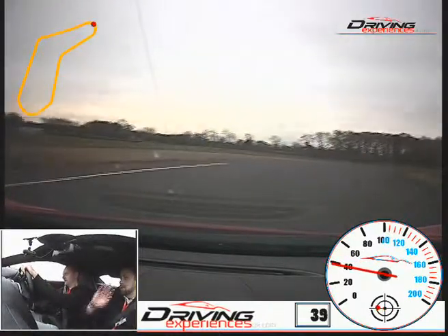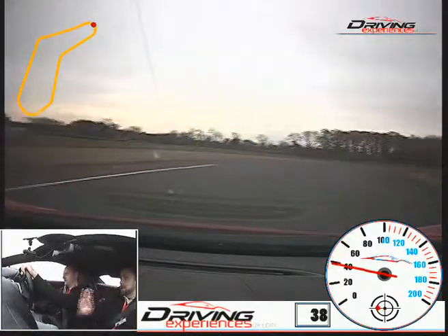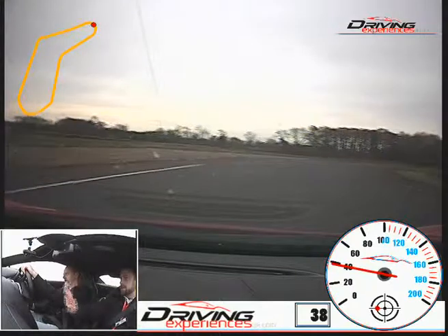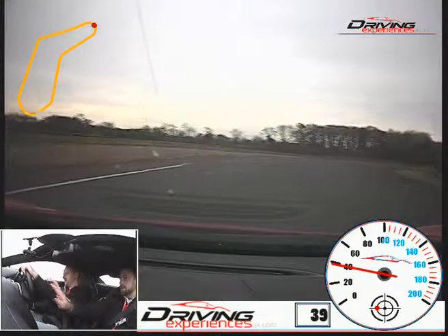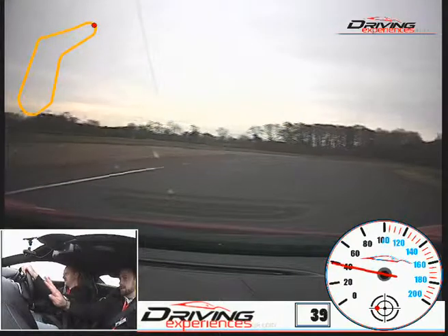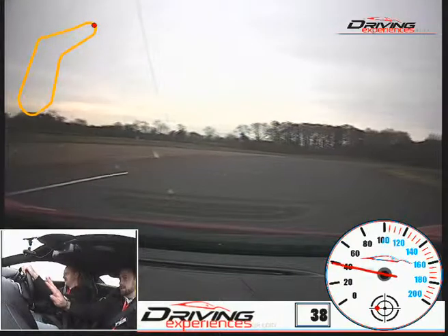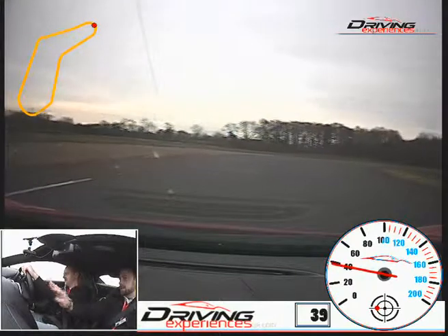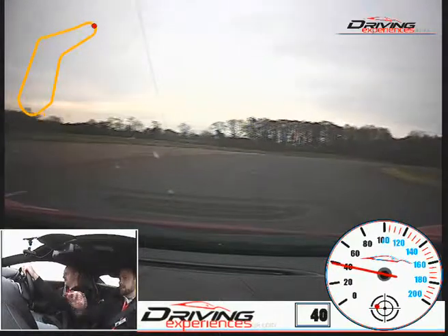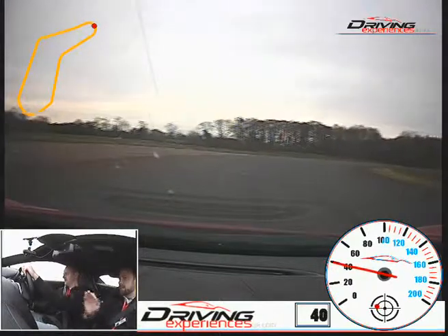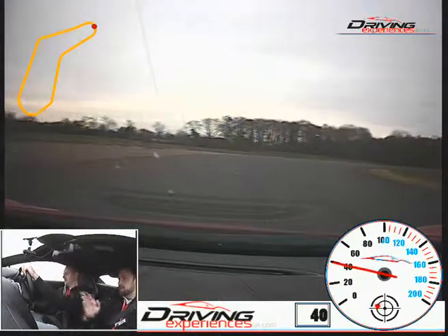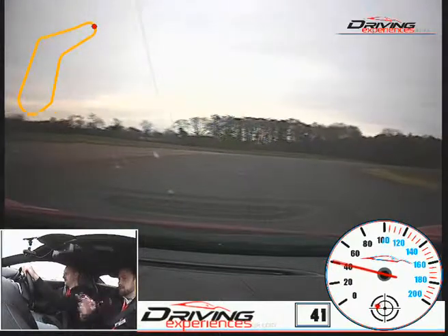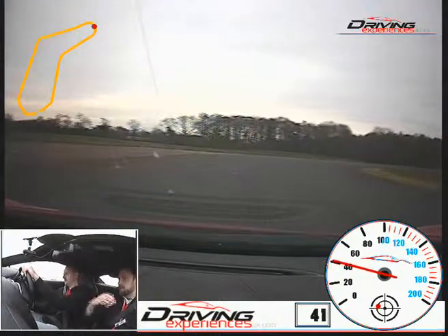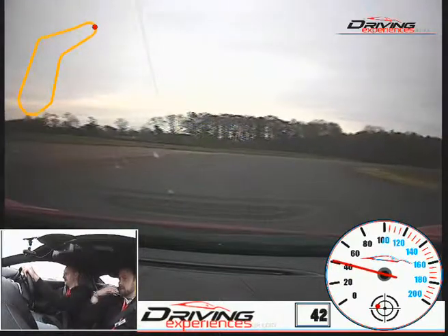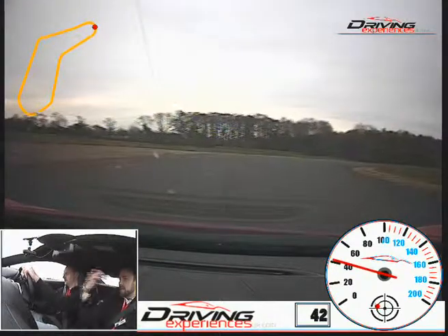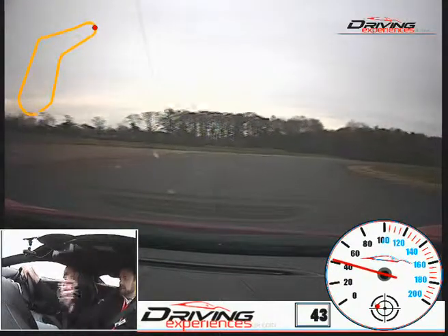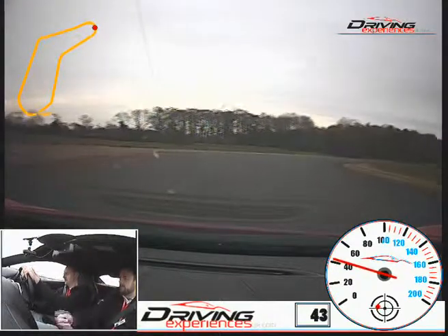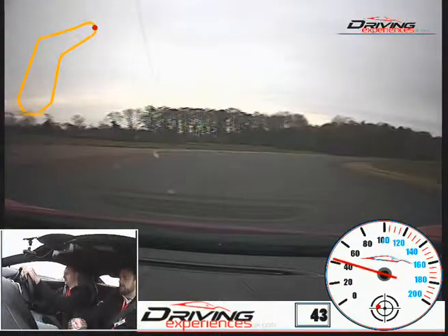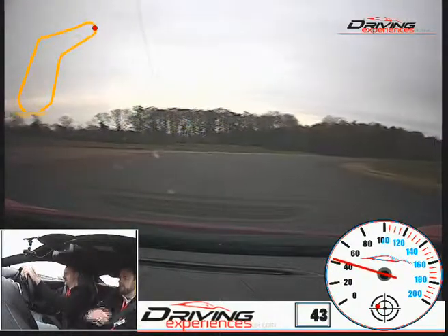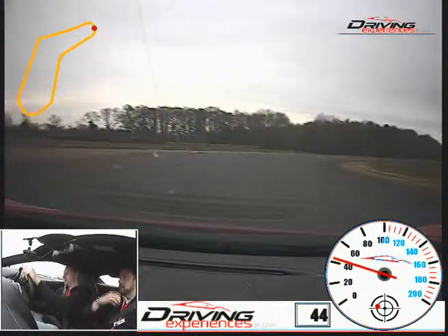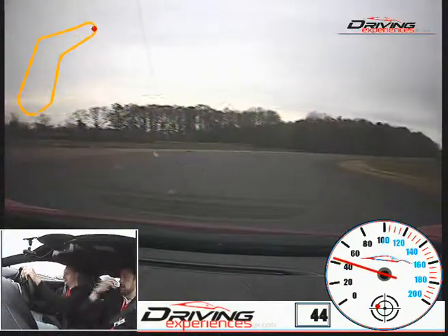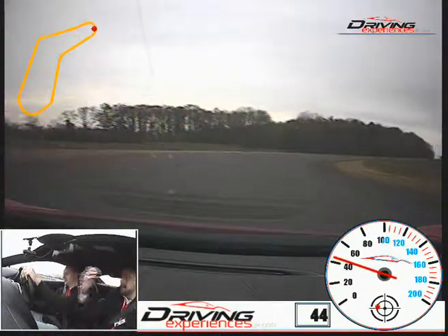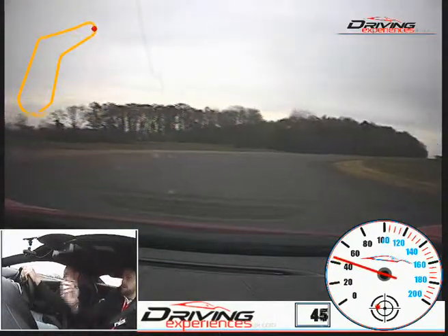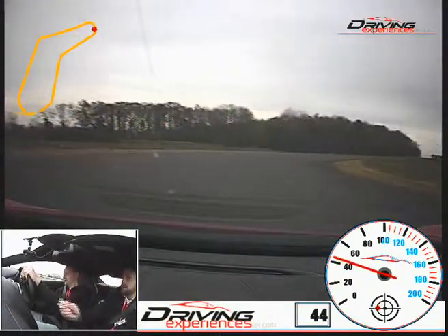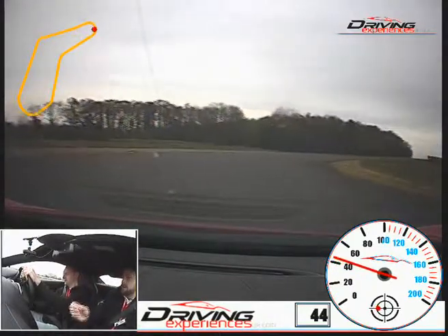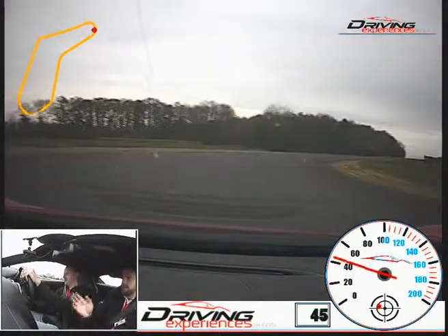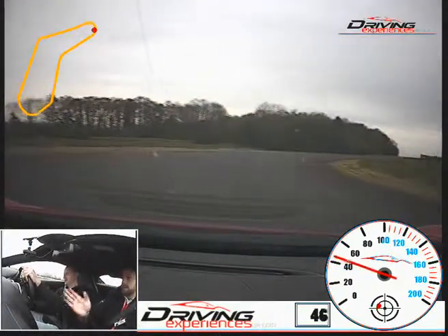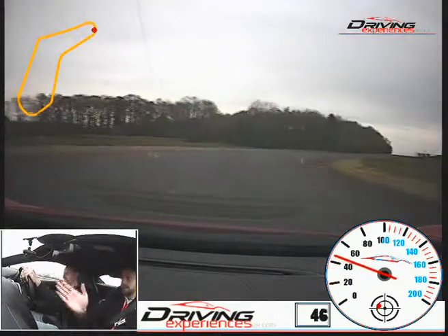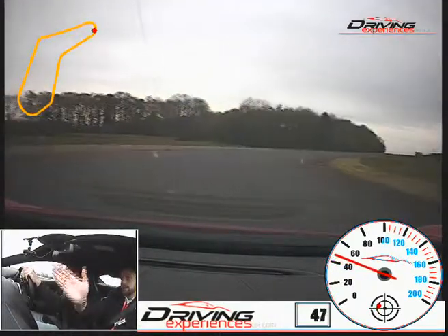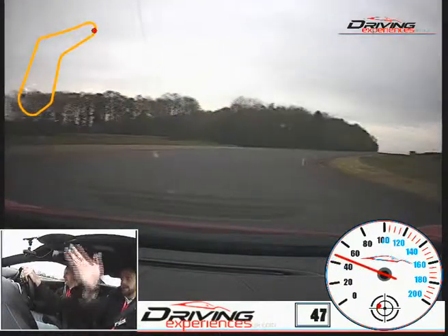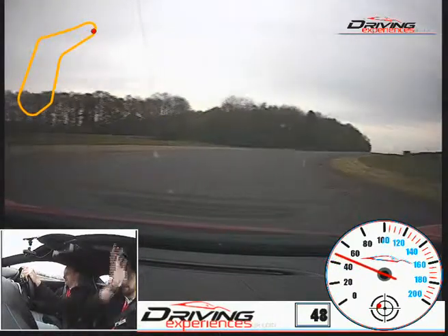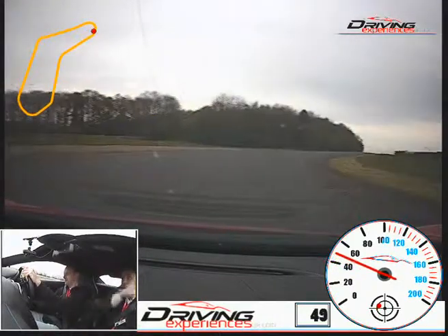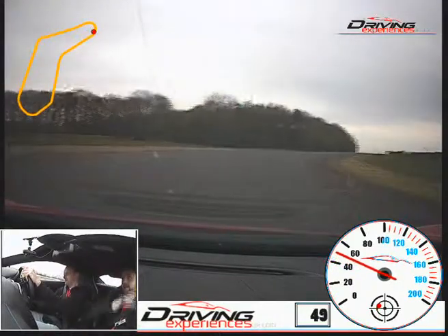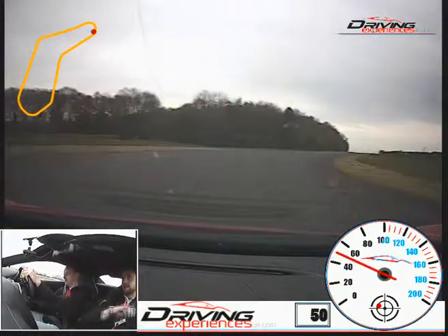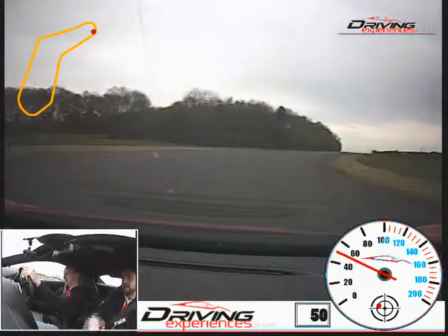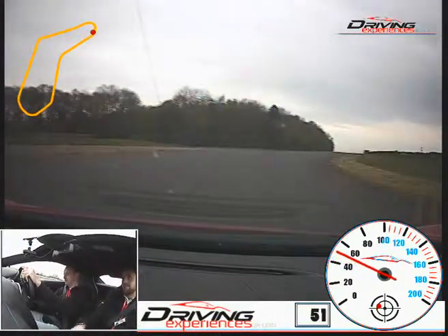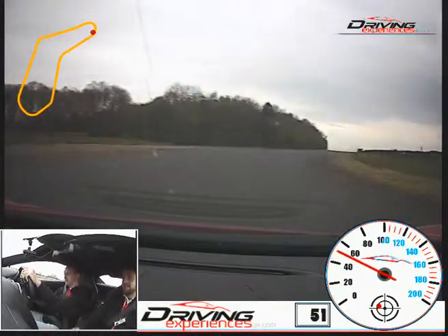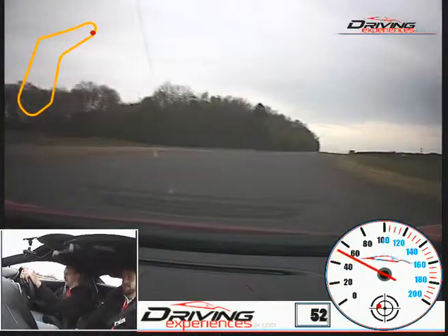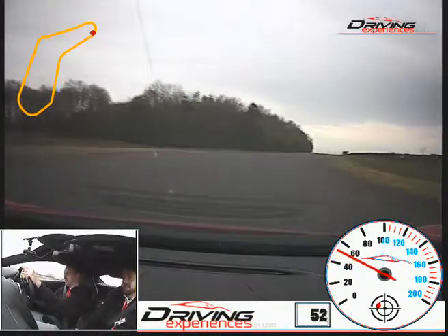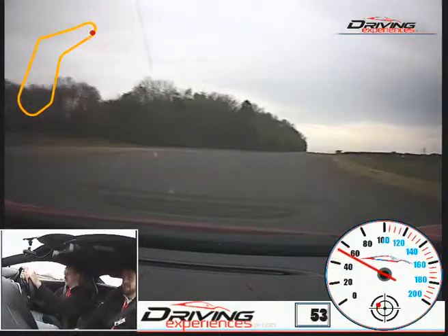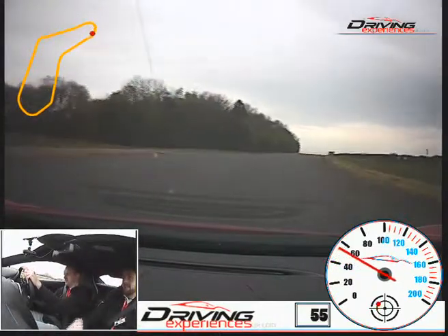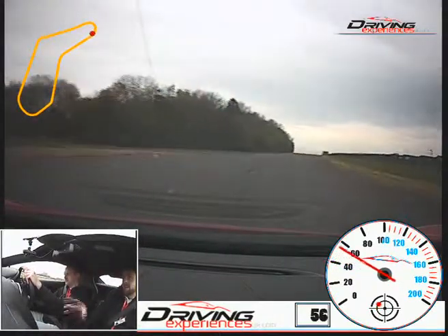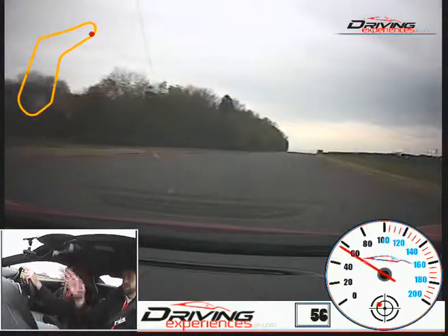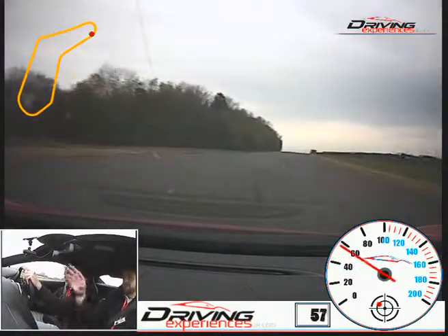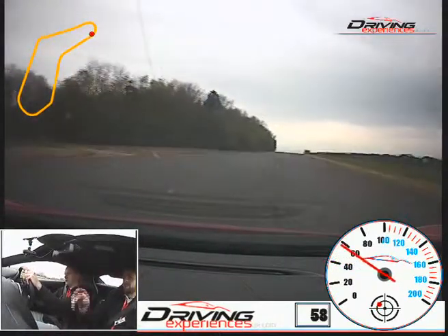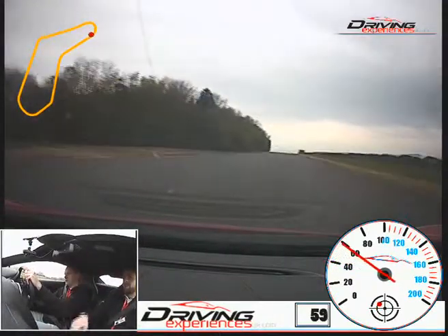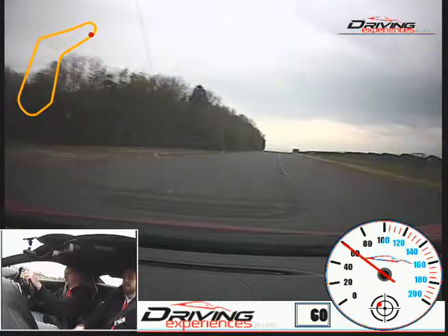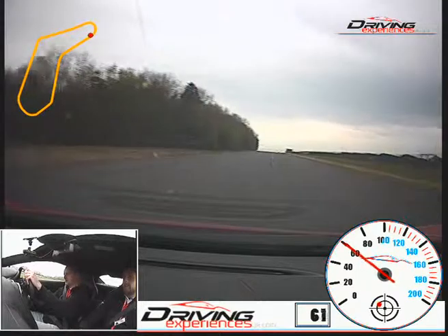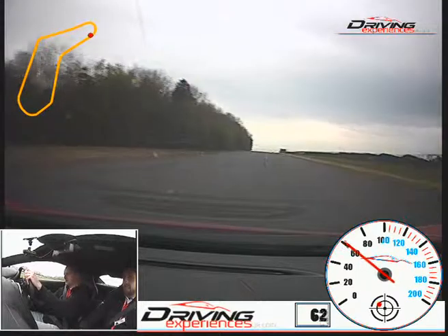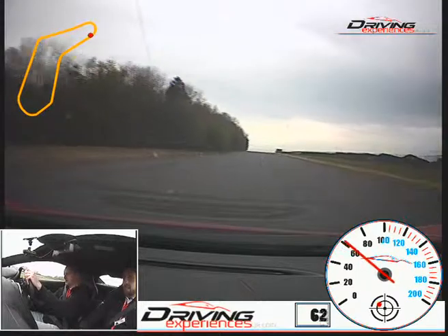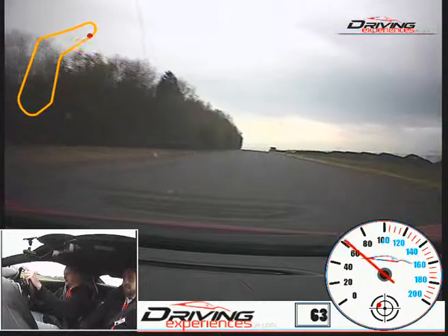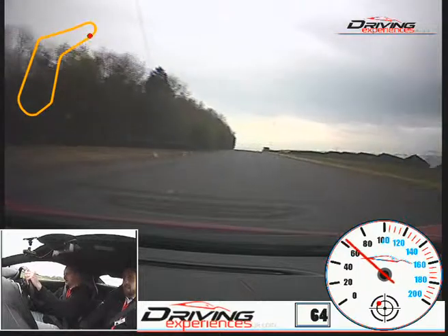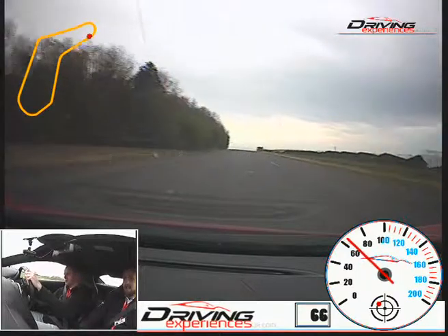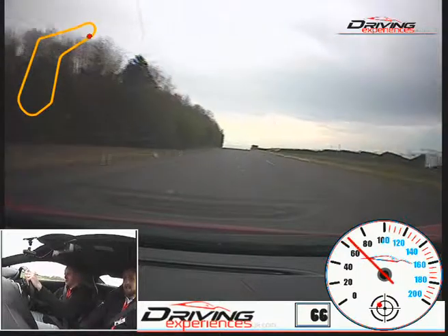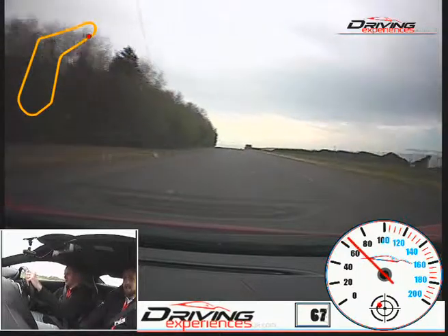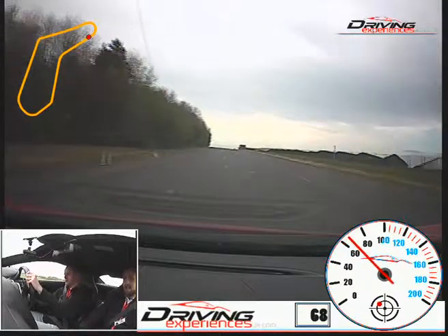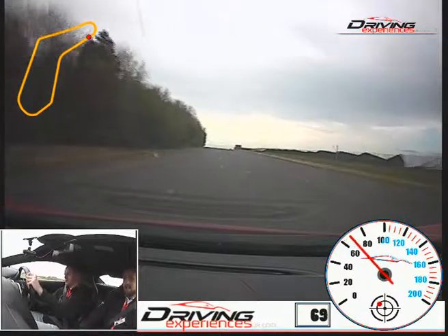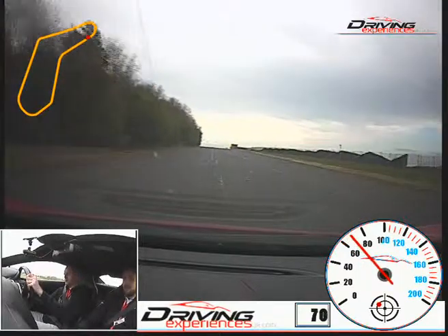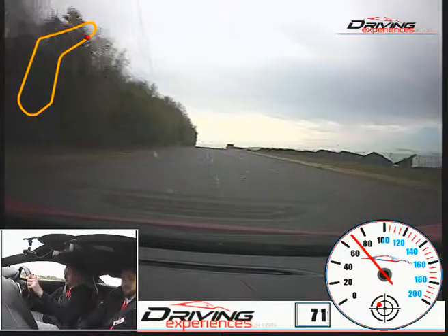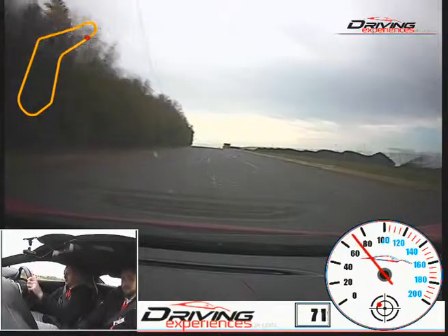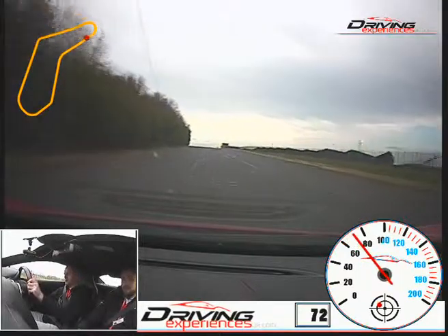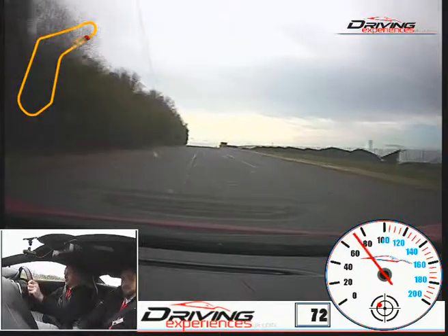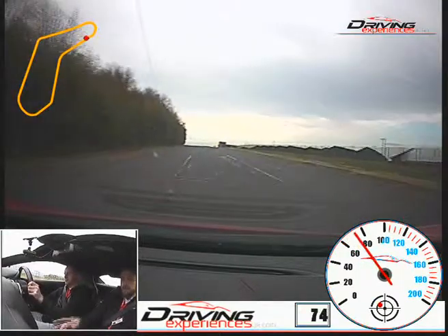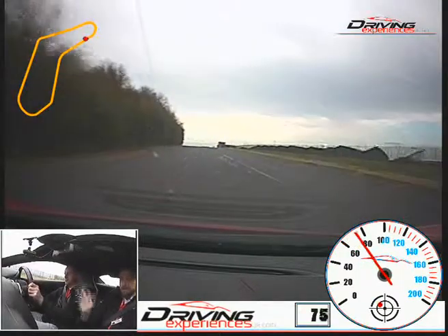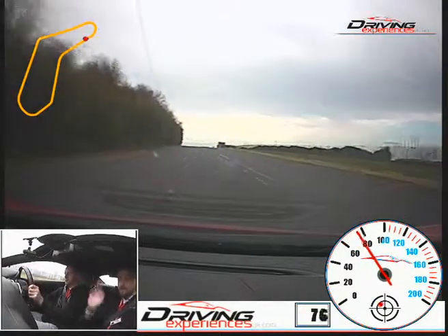A little bit more to the middle, that's good. Round towards the yellow, increasing the power down nice and smoothly, out towards the left, move to the right hand side. That's nice, up again.